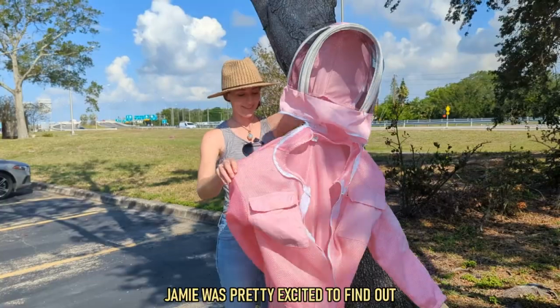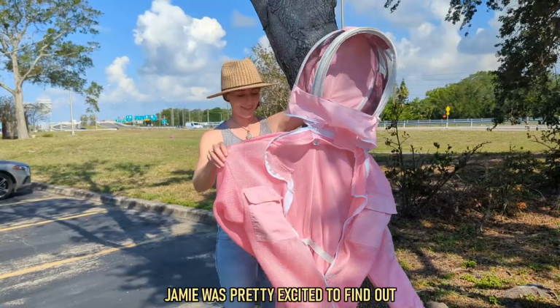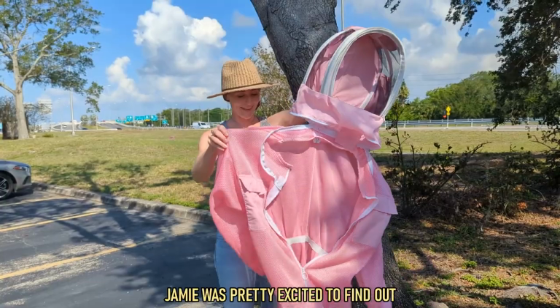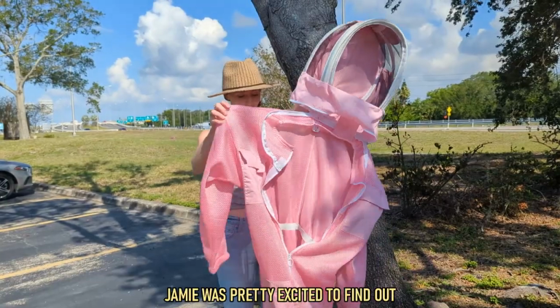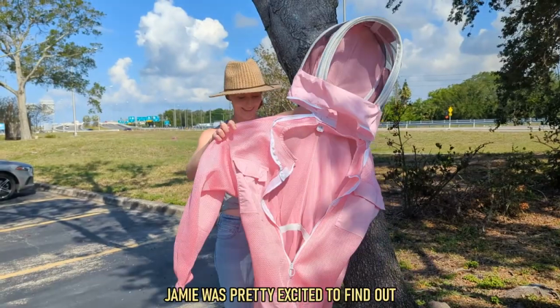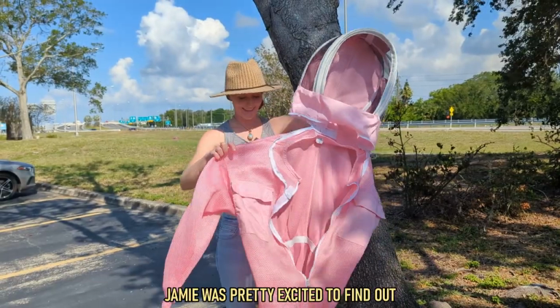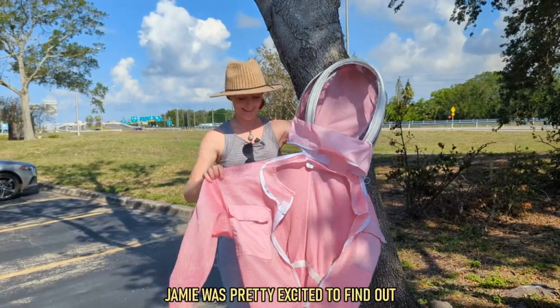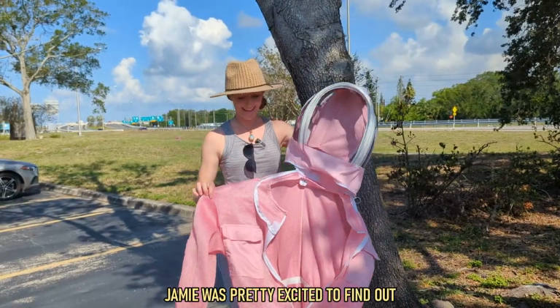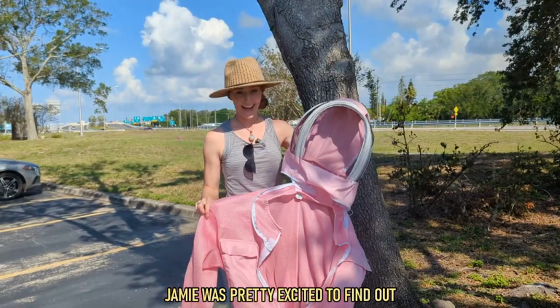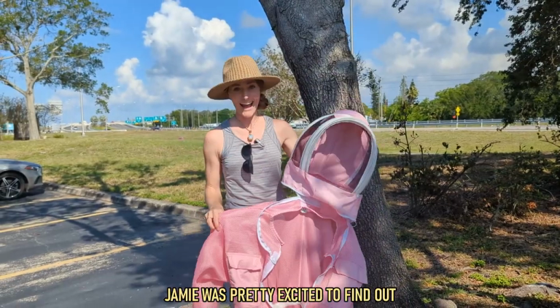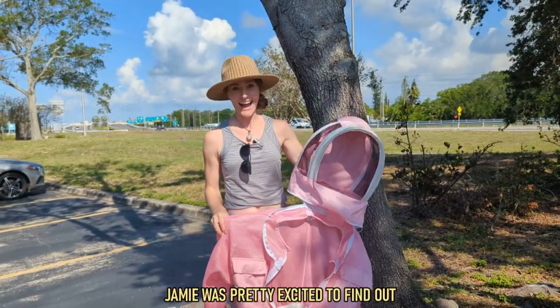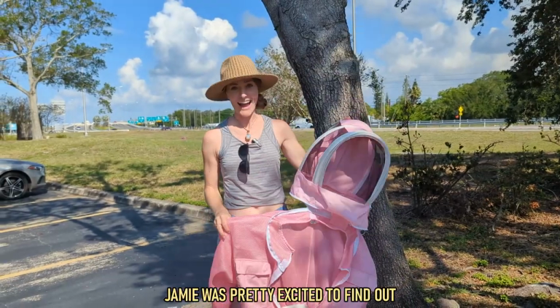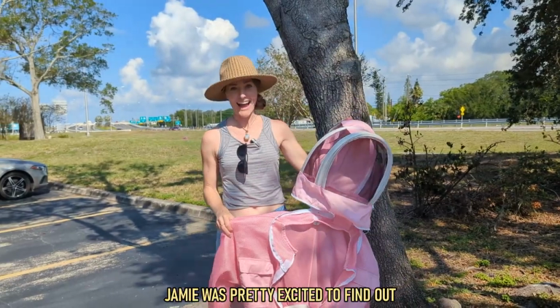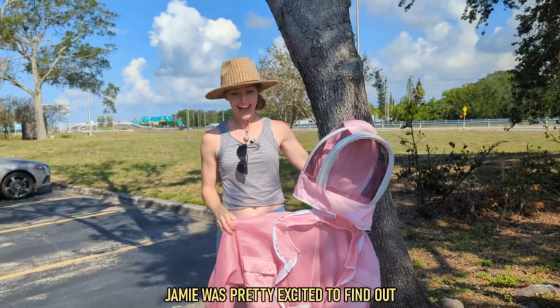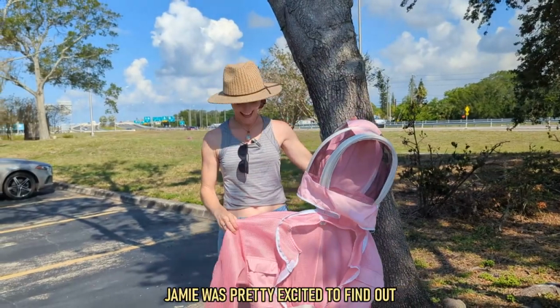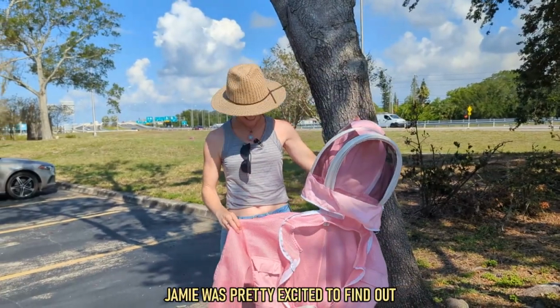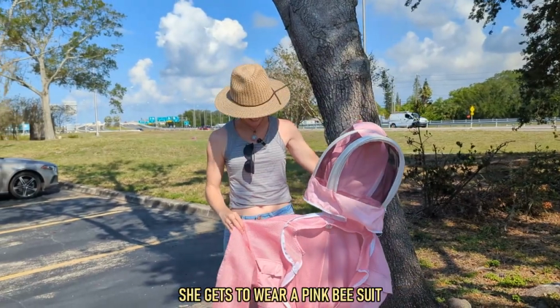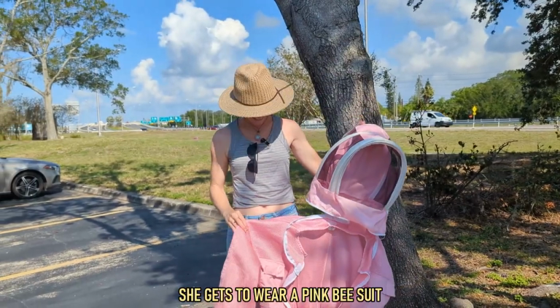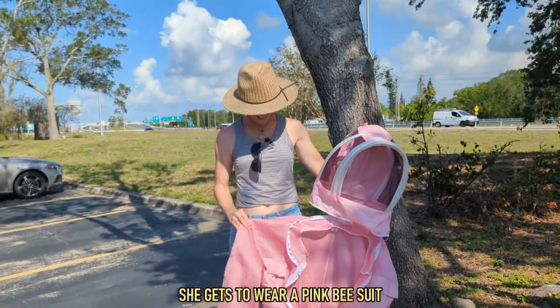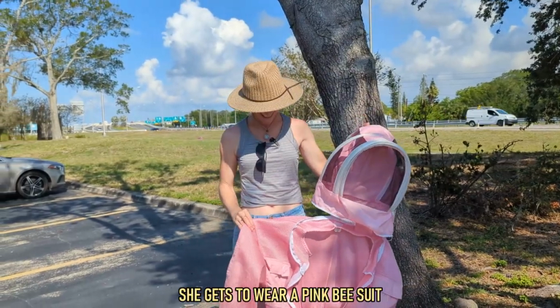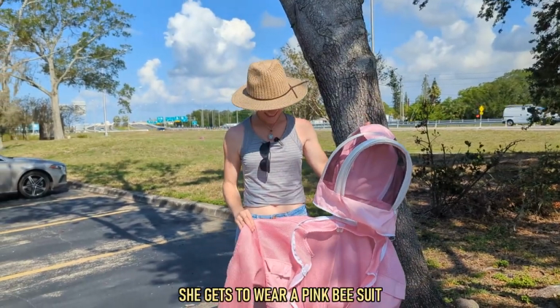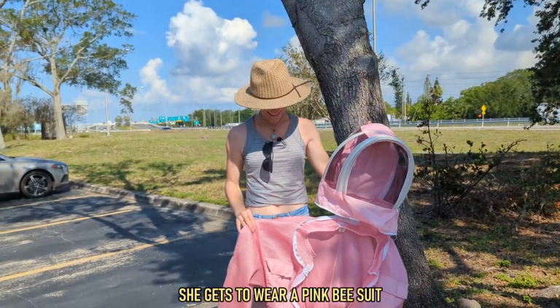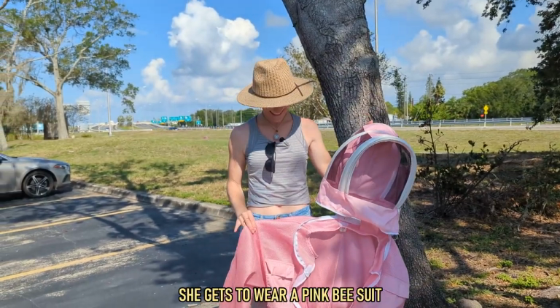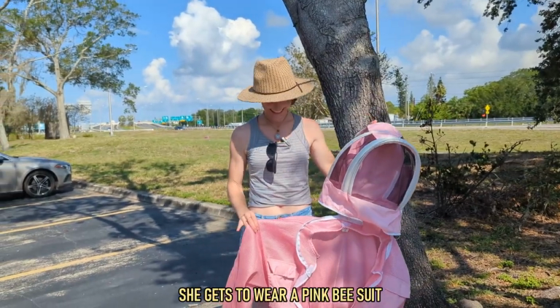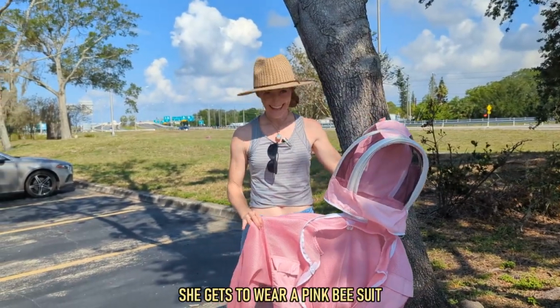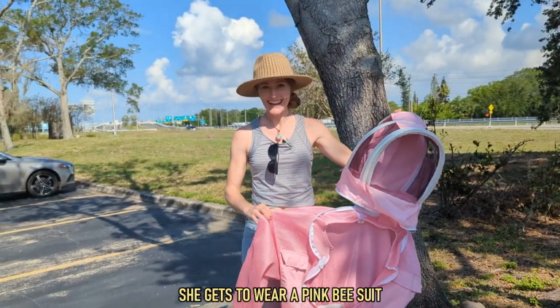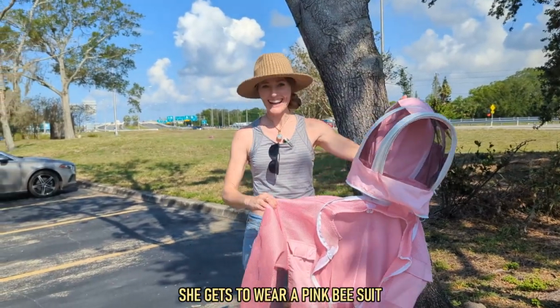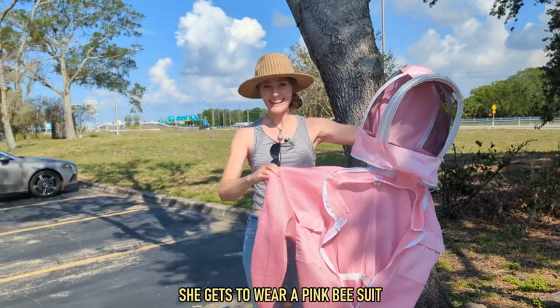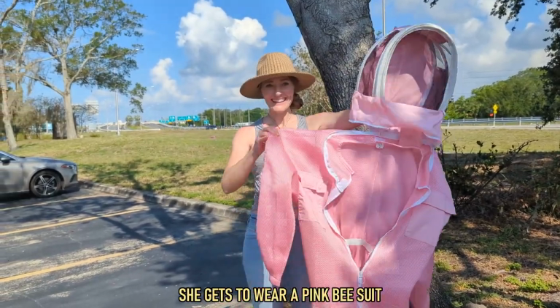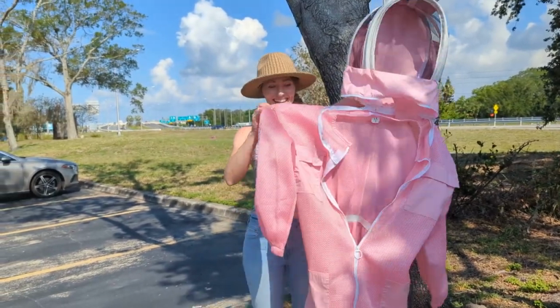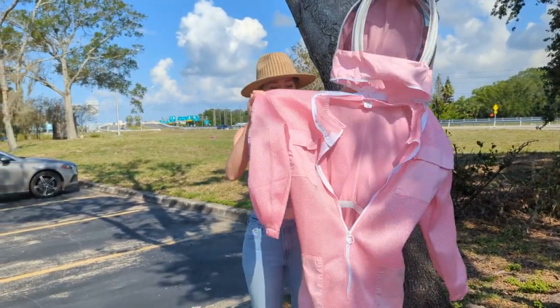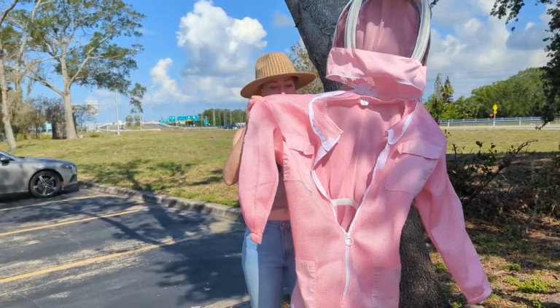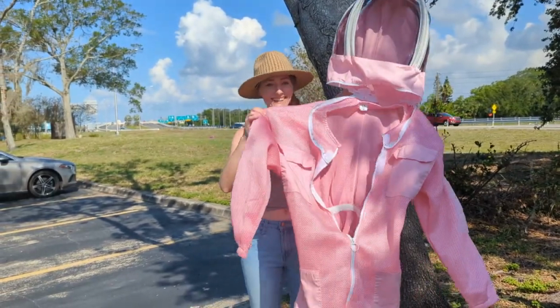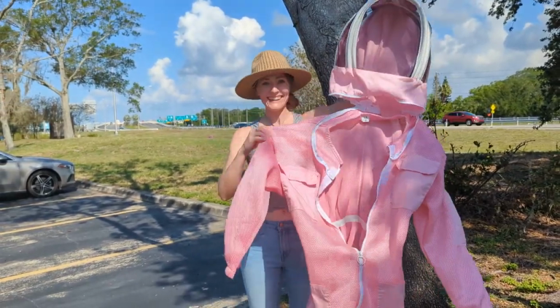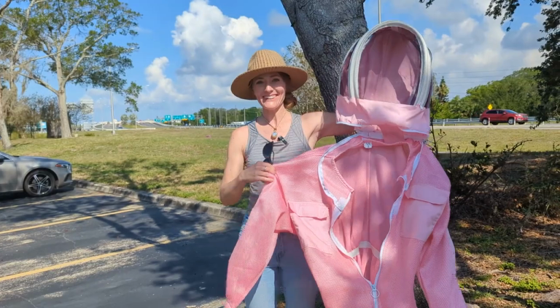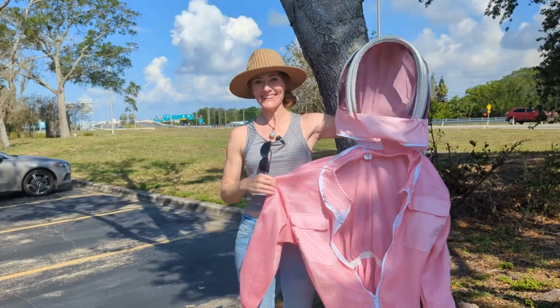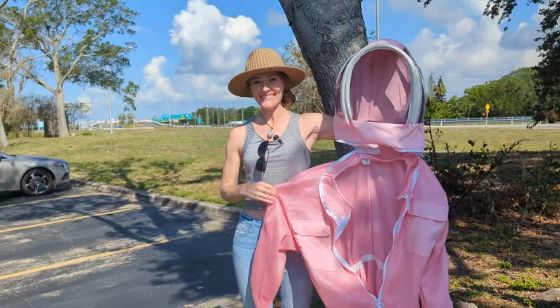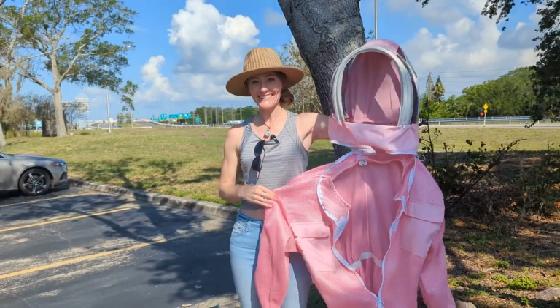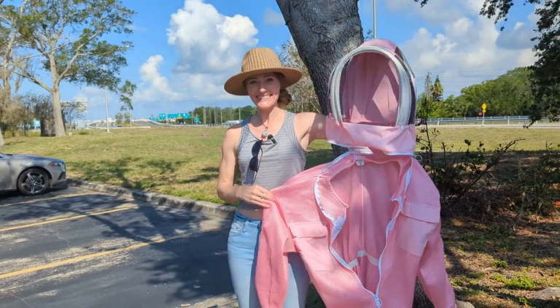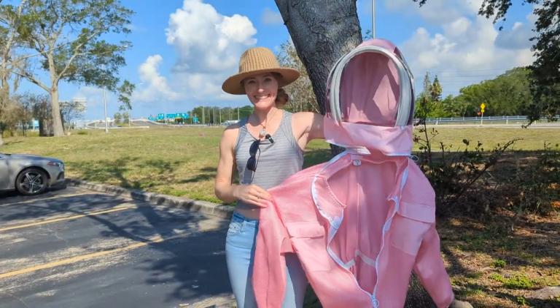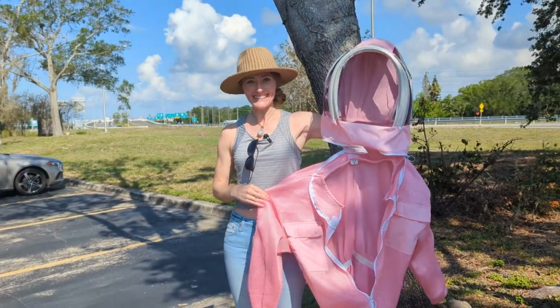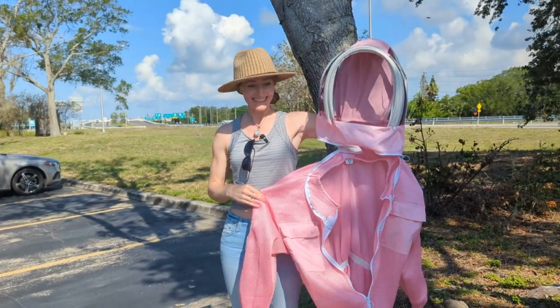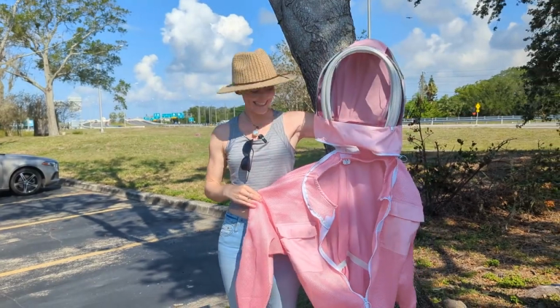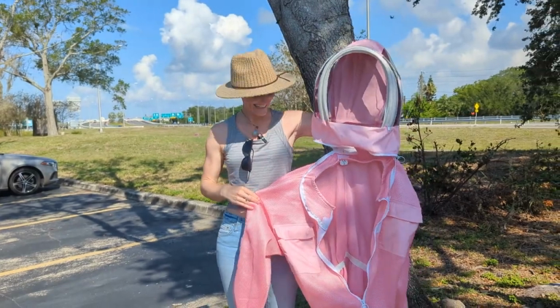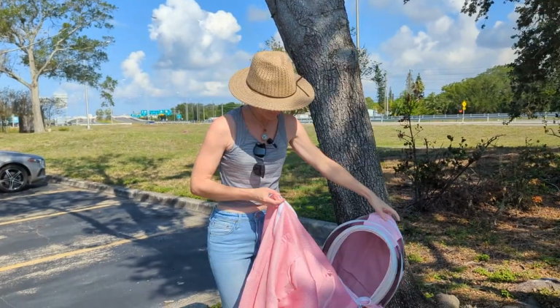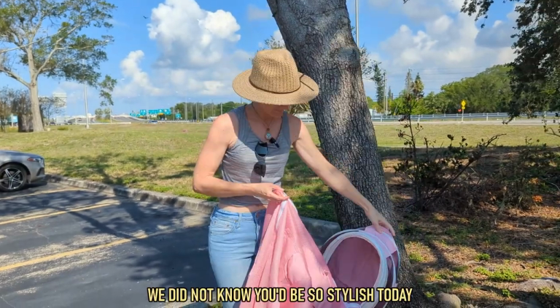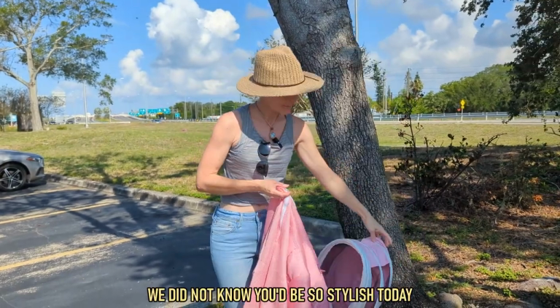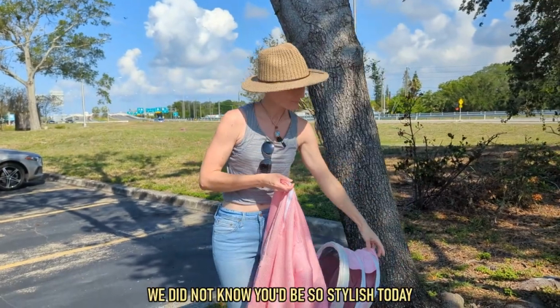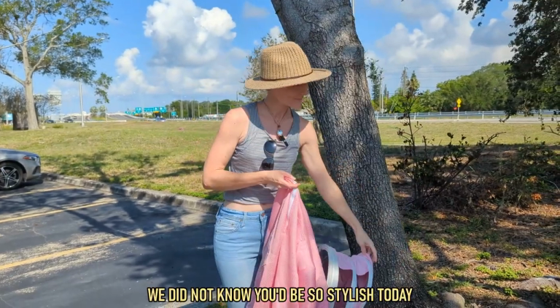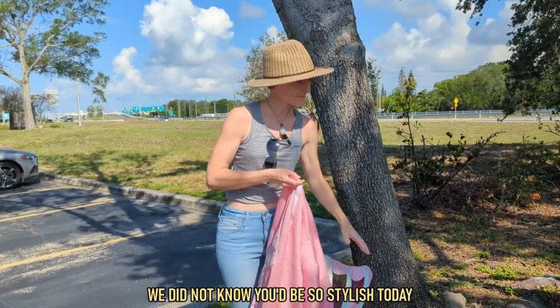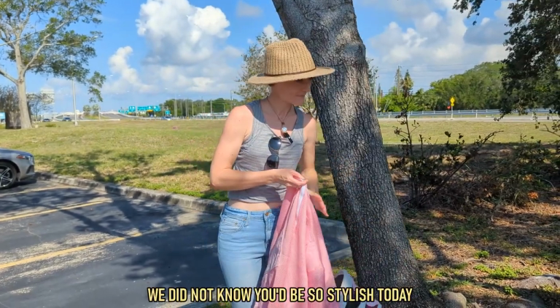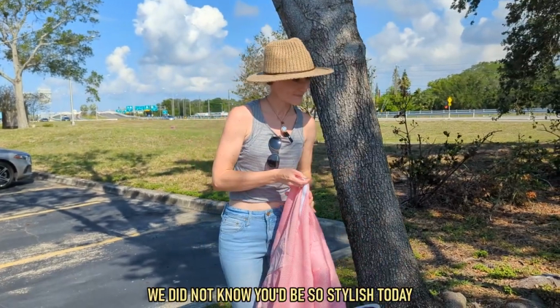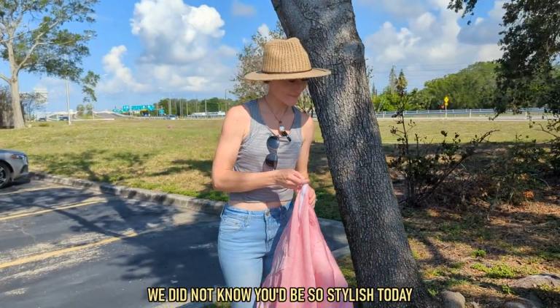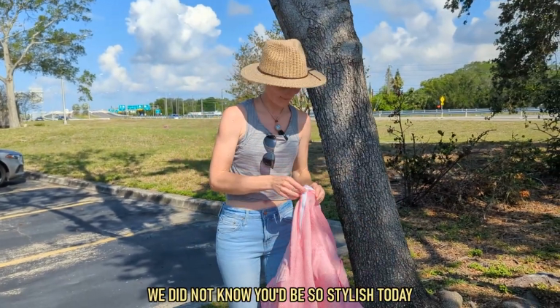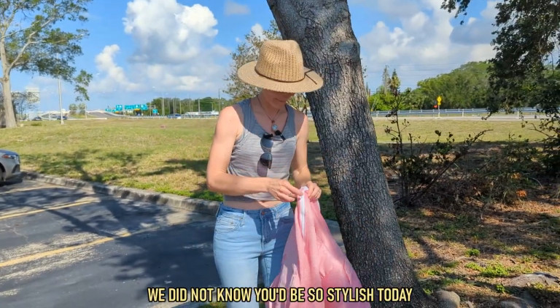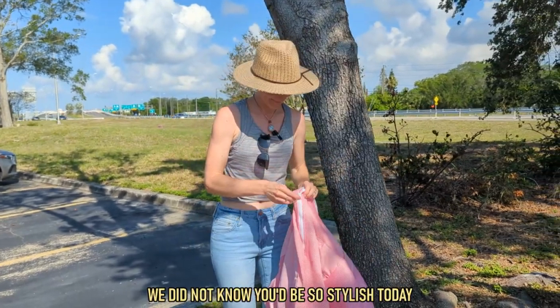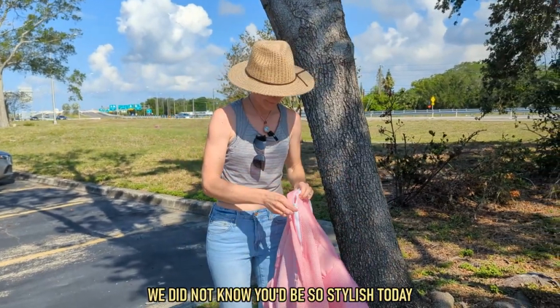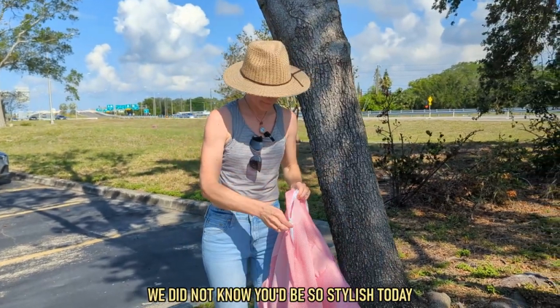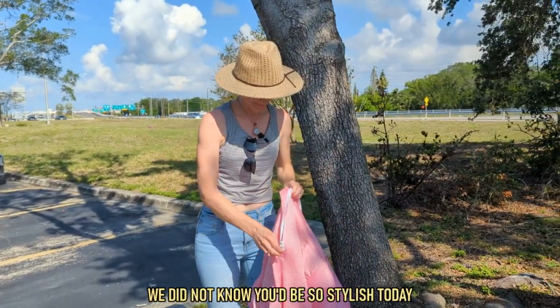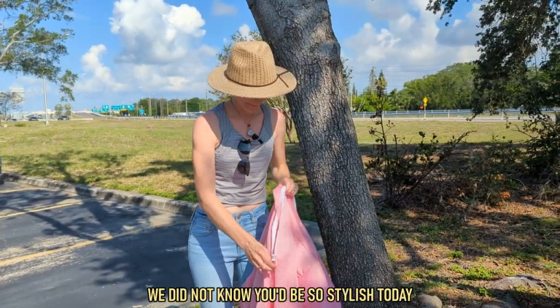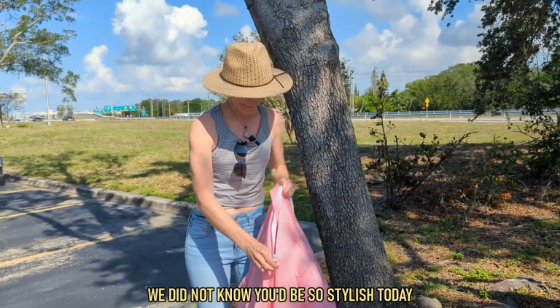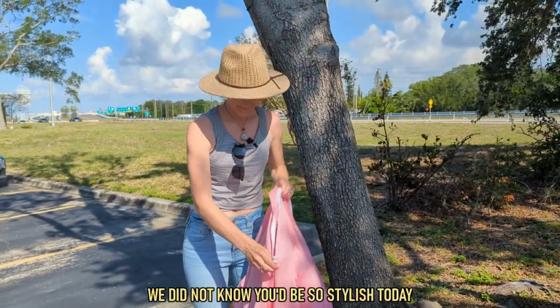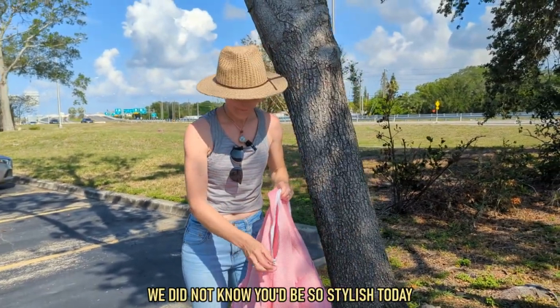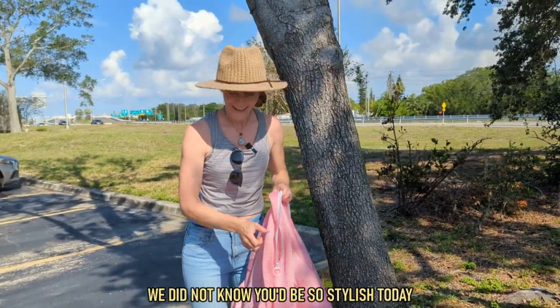She's pretty excited to find out she gets to wear a pink bee suit. I know, look at how cute this is. I did not know you'd be so stylish today.